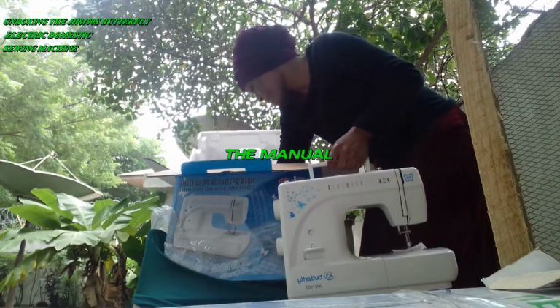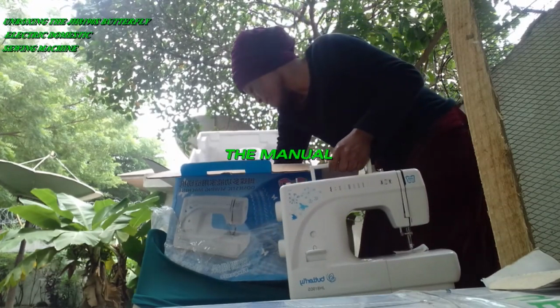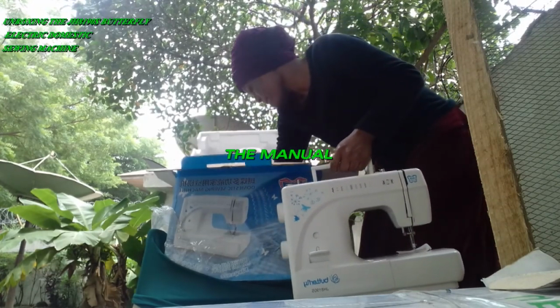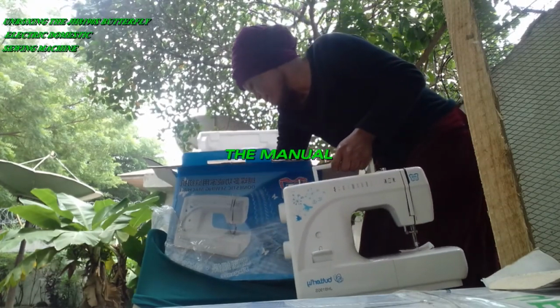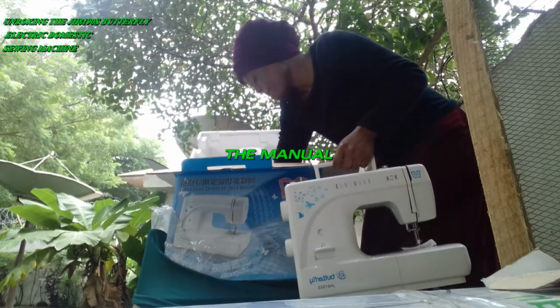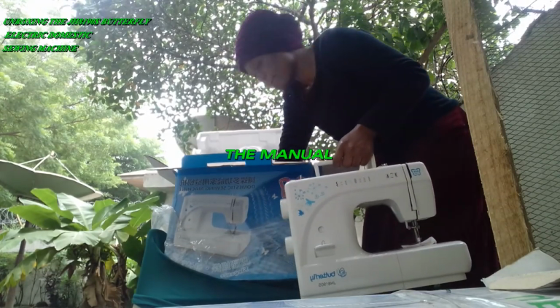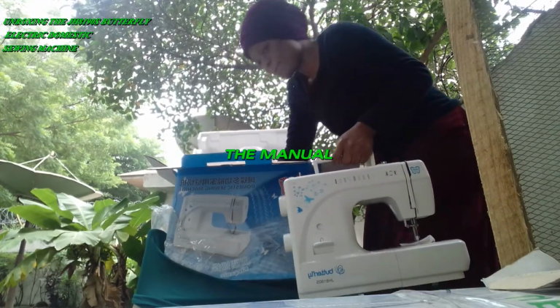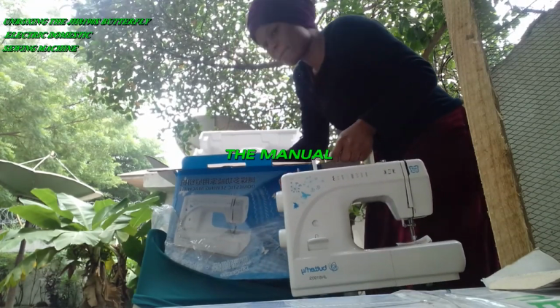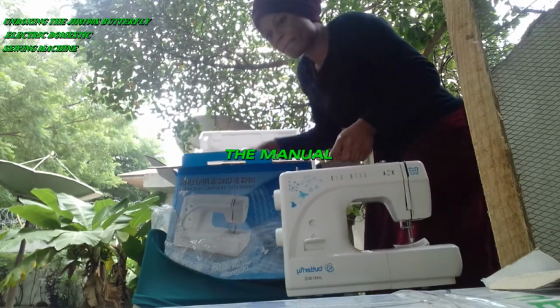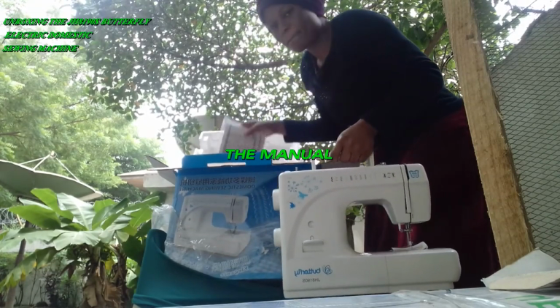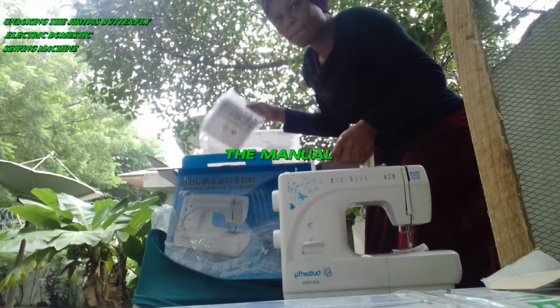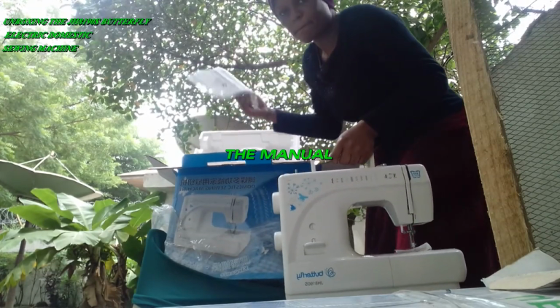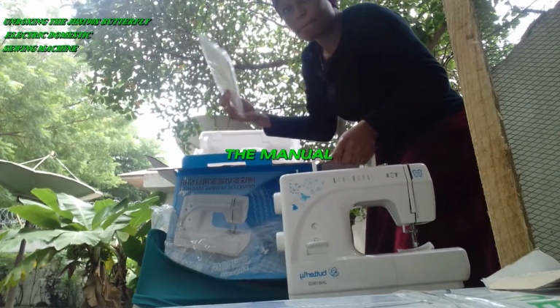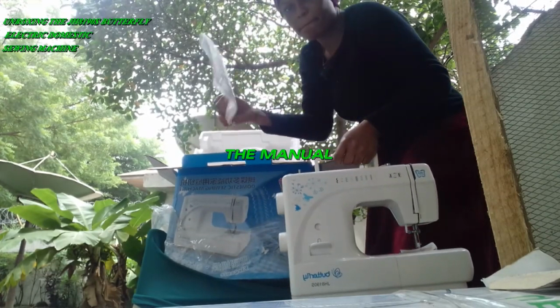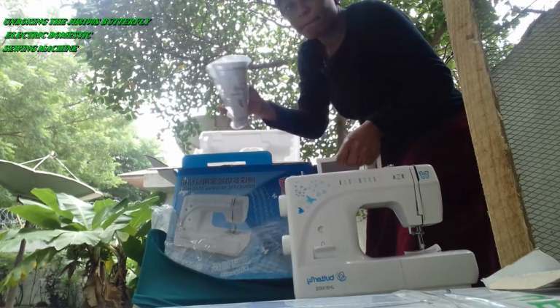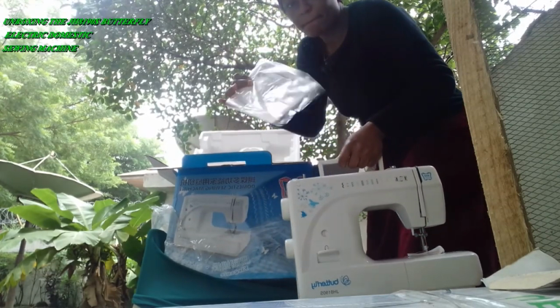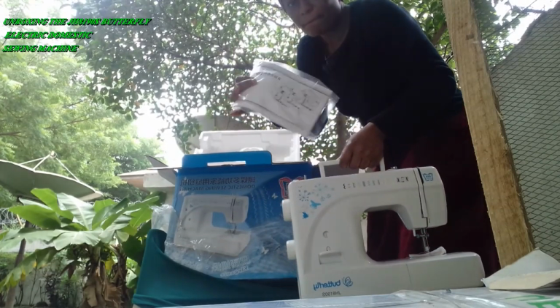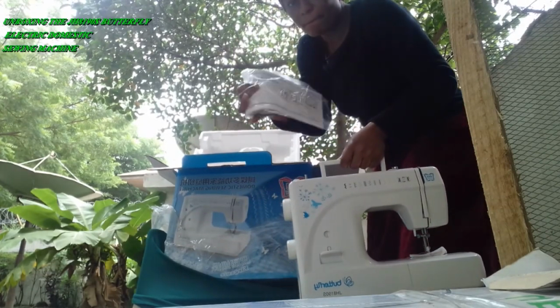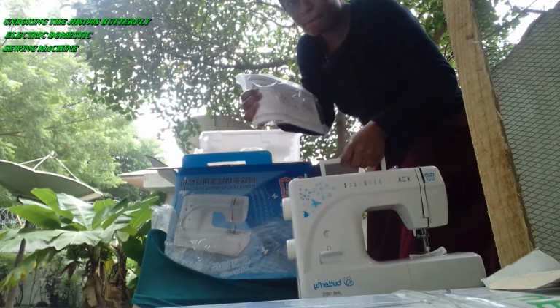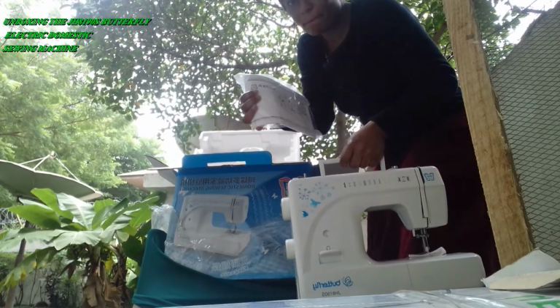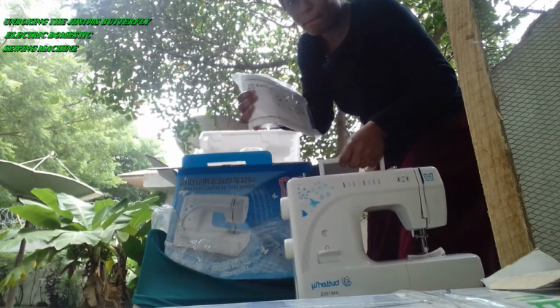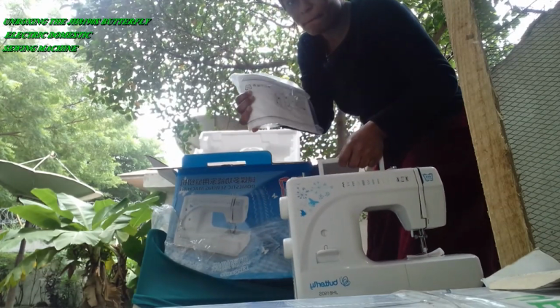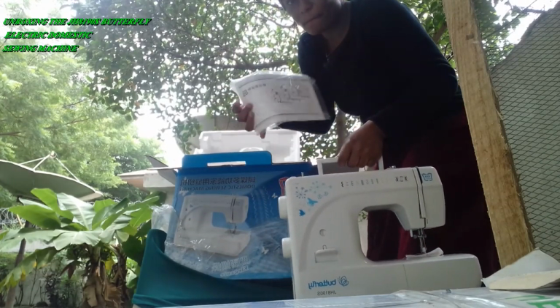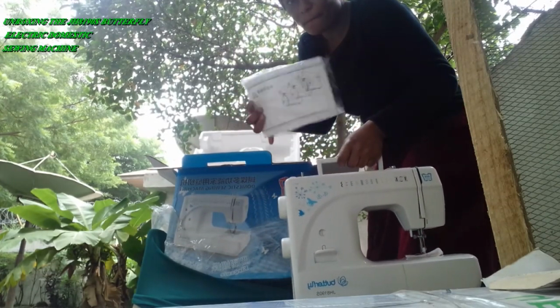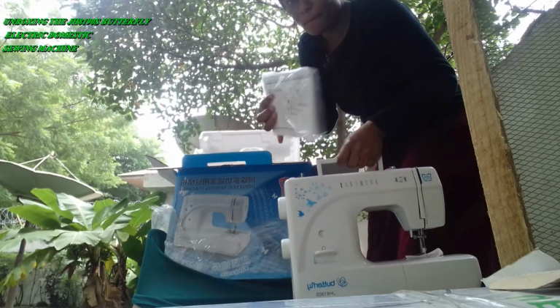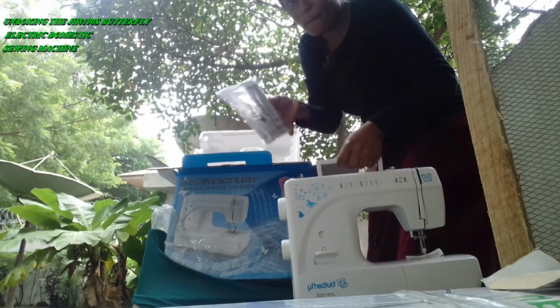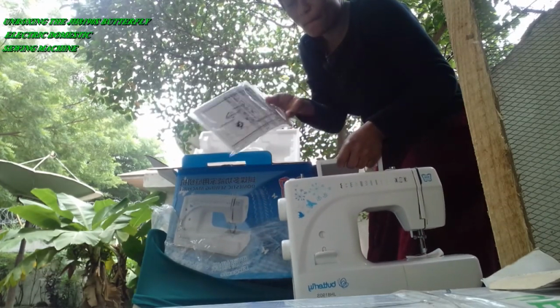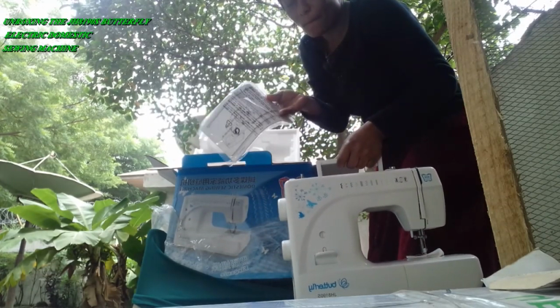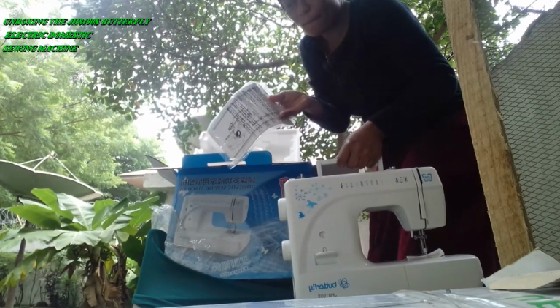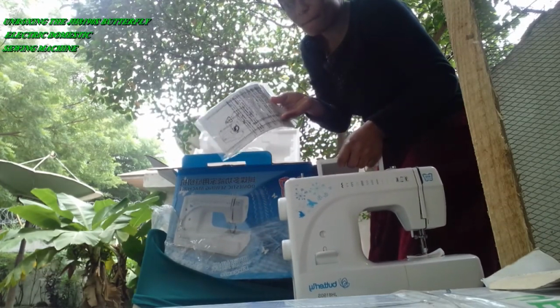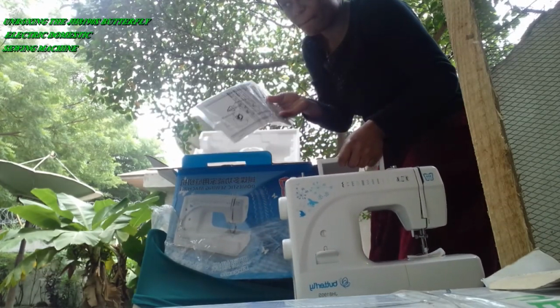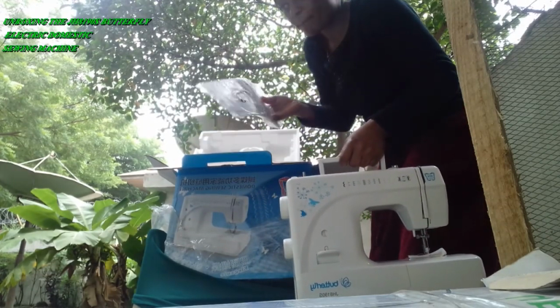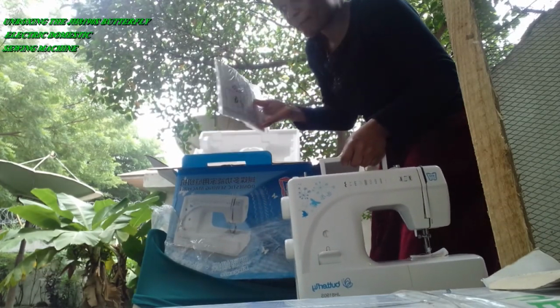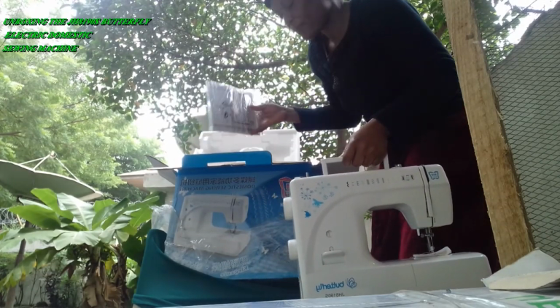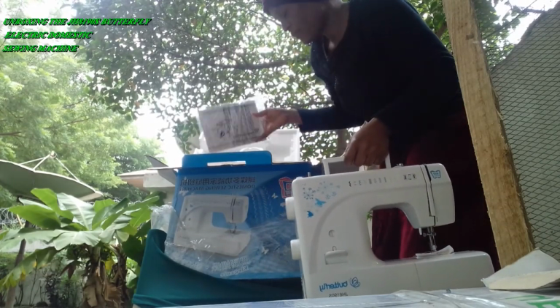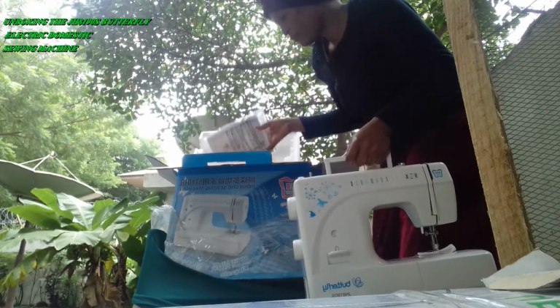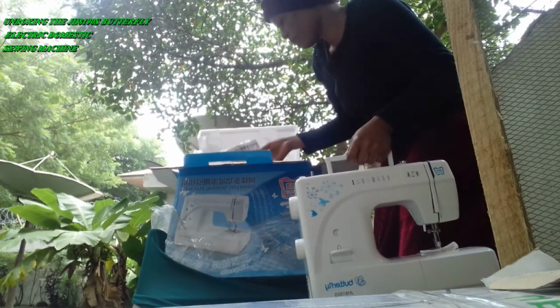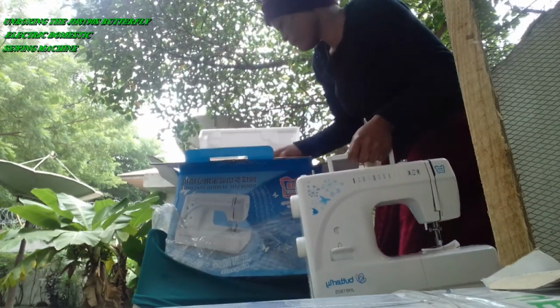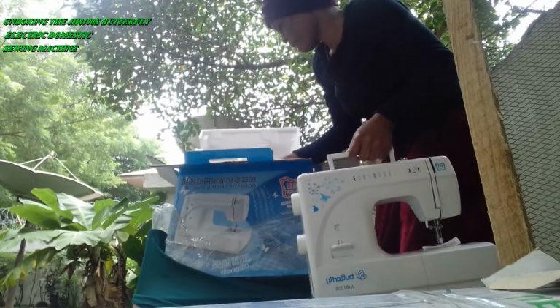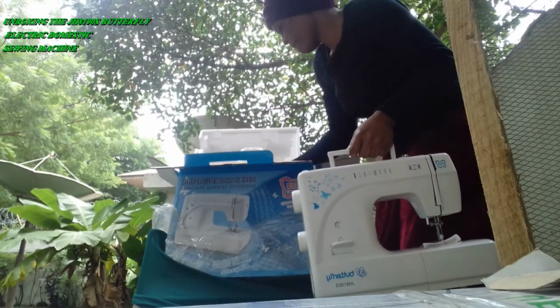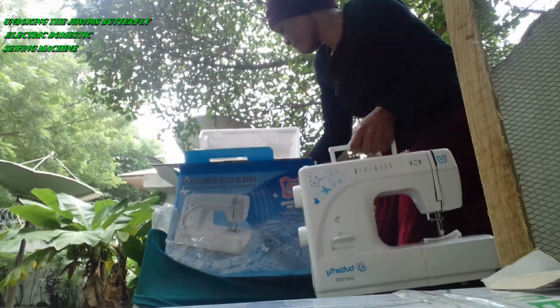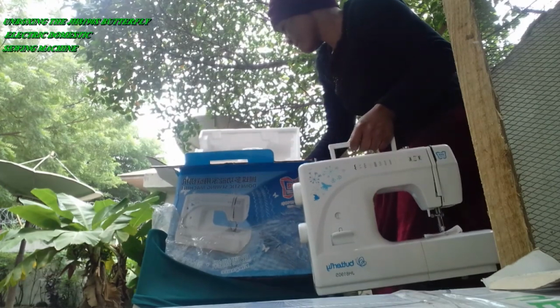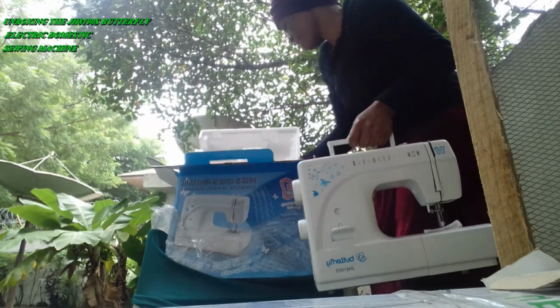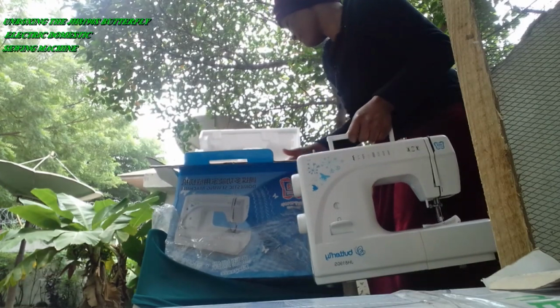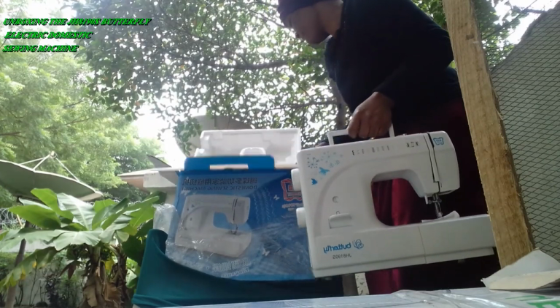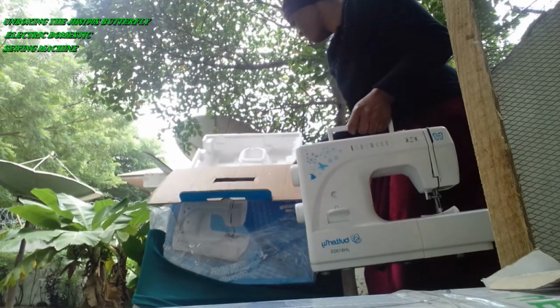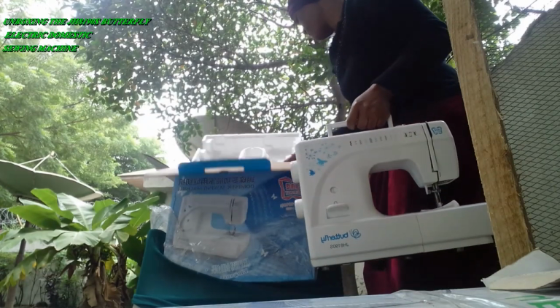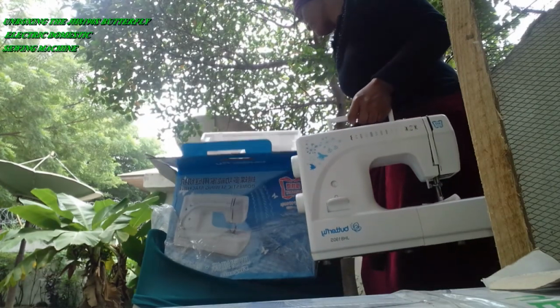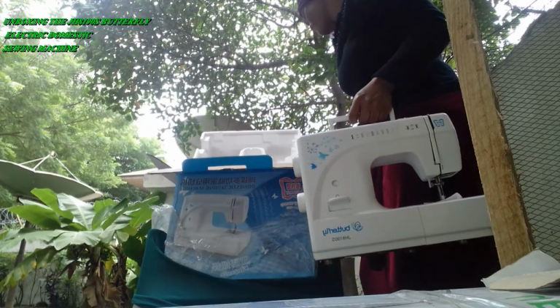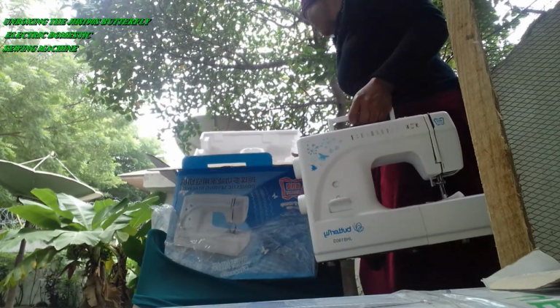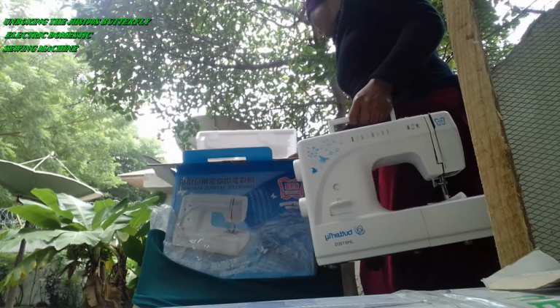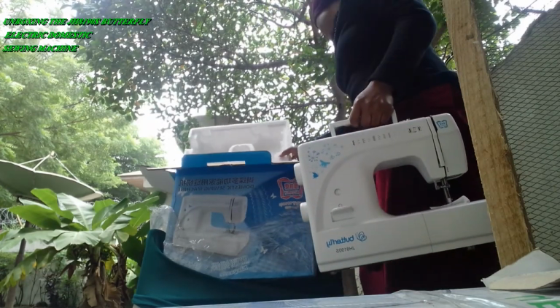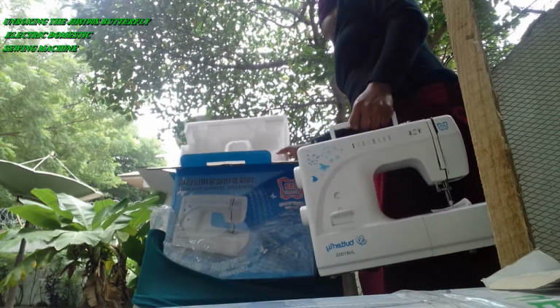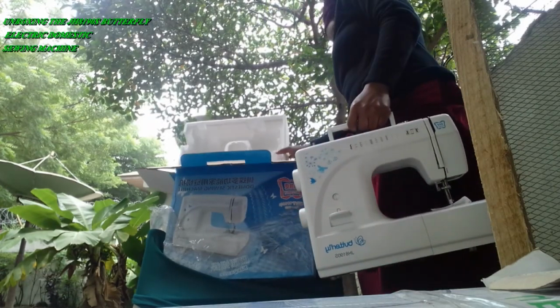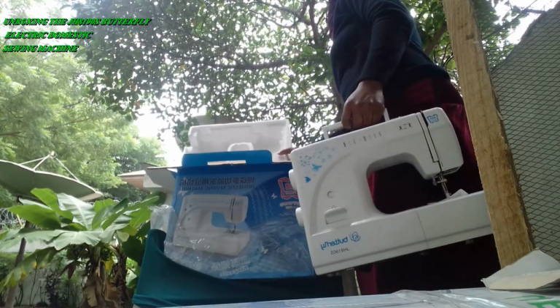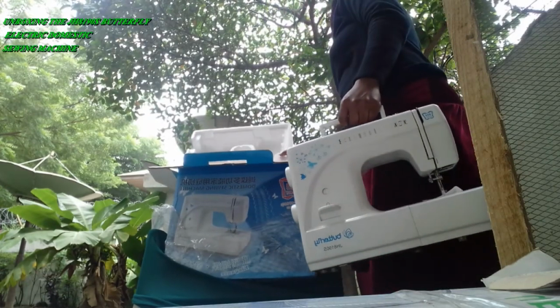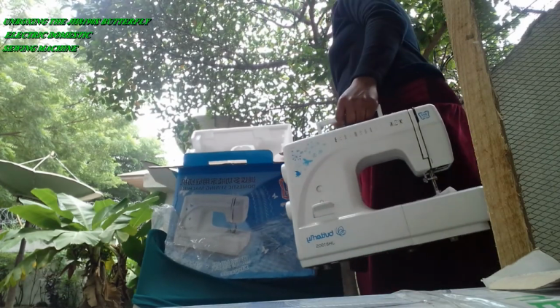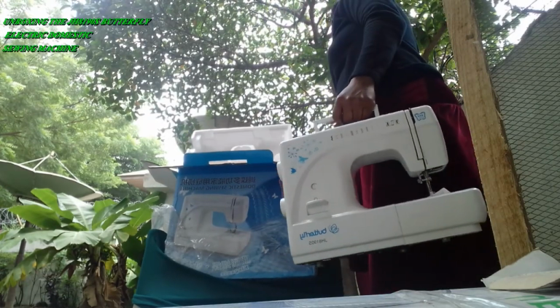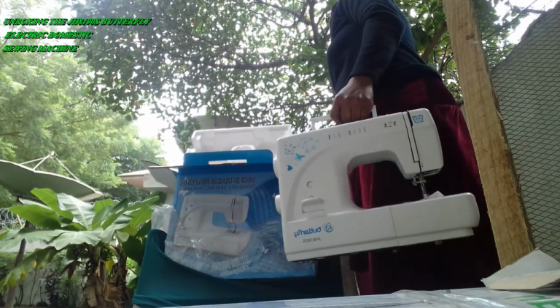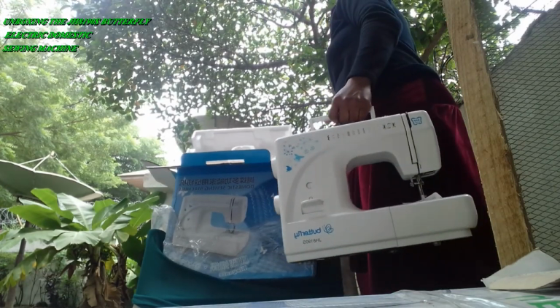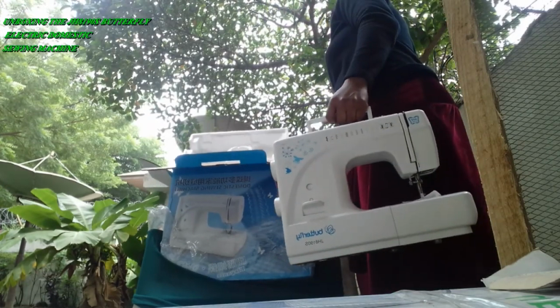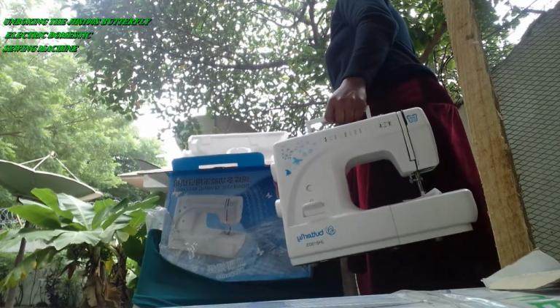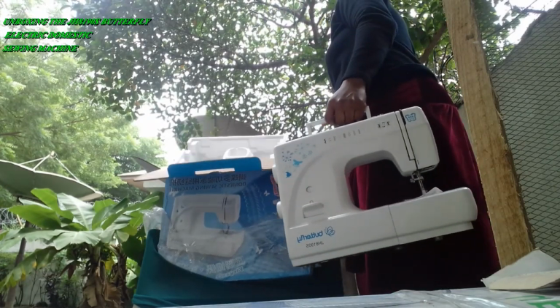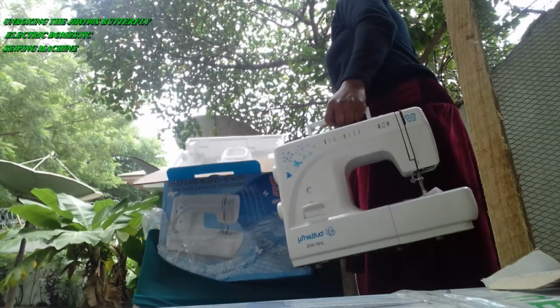The cover cloth. The instruction manual — I hate reading manuals, so this manual is not for me.